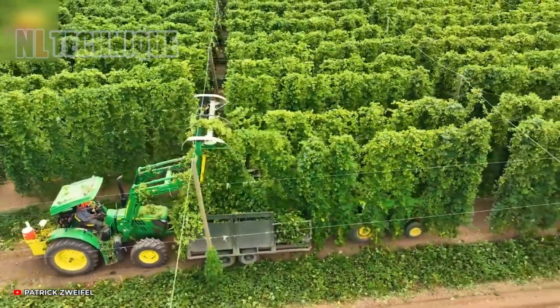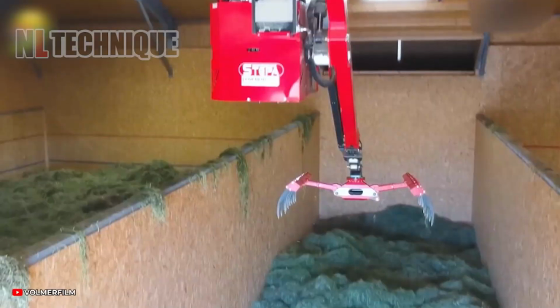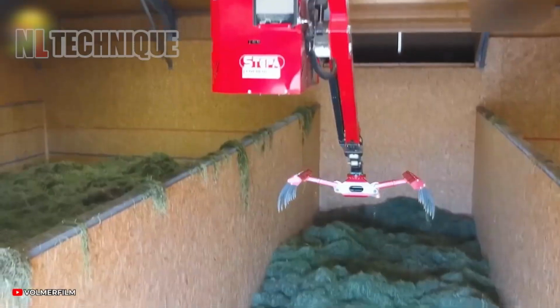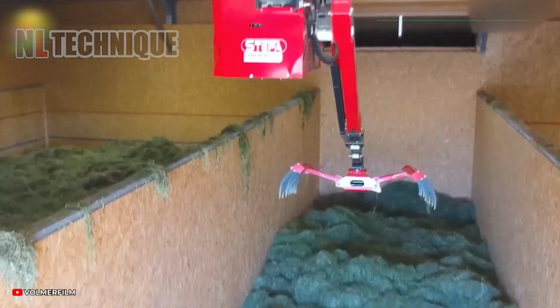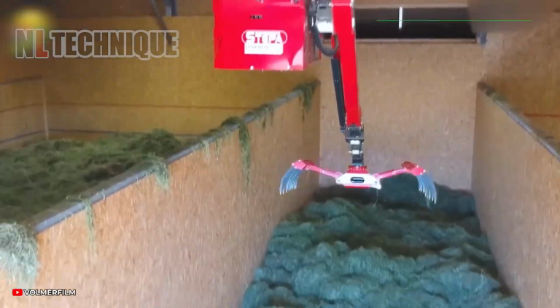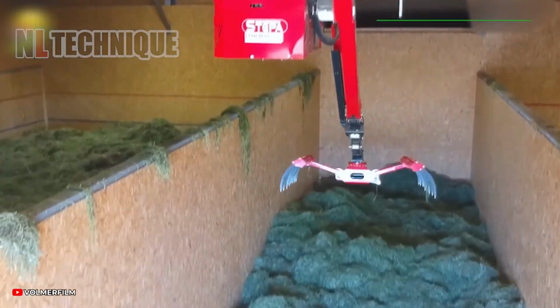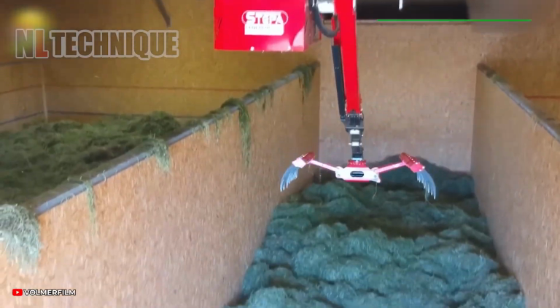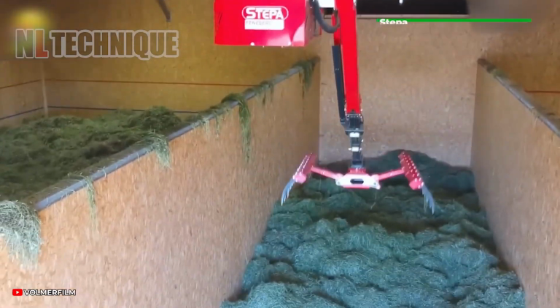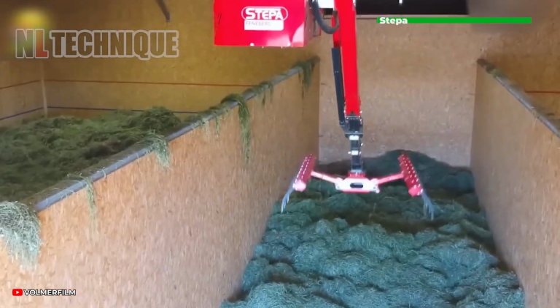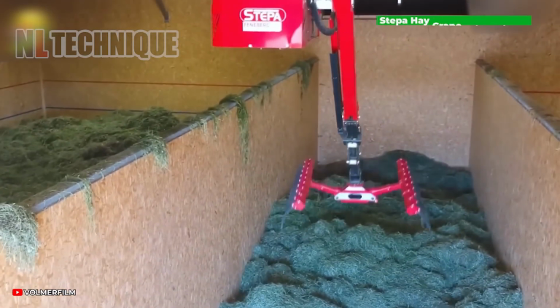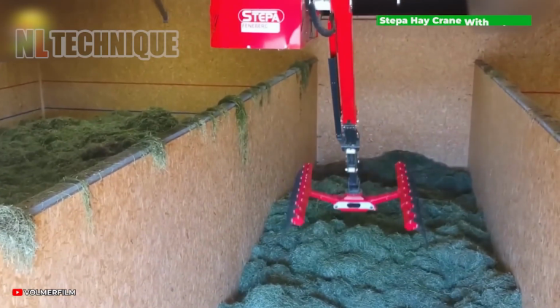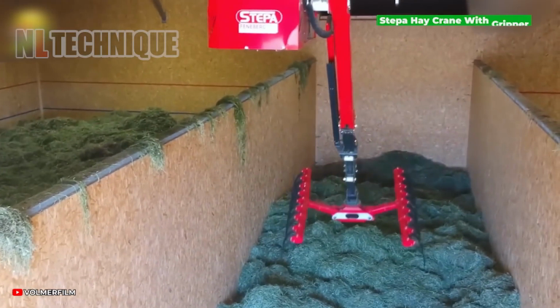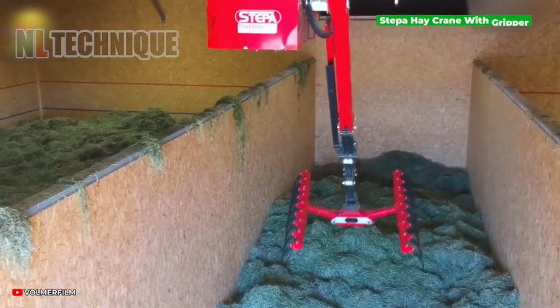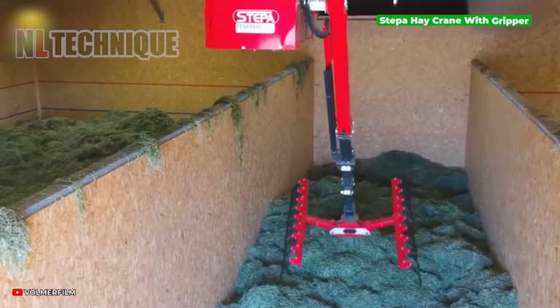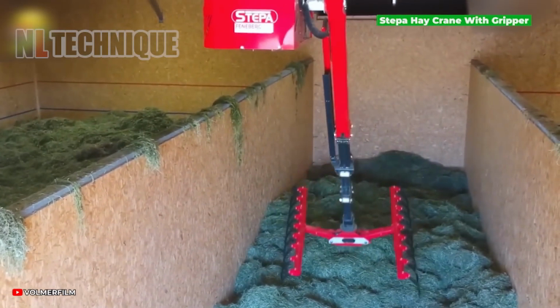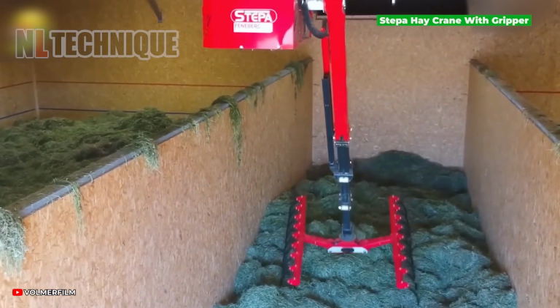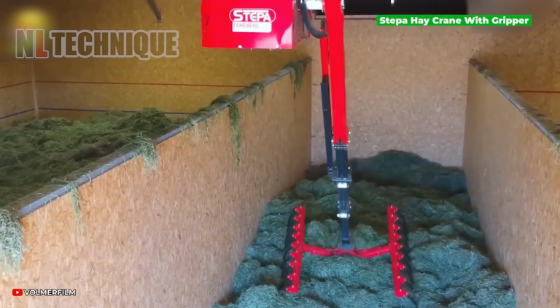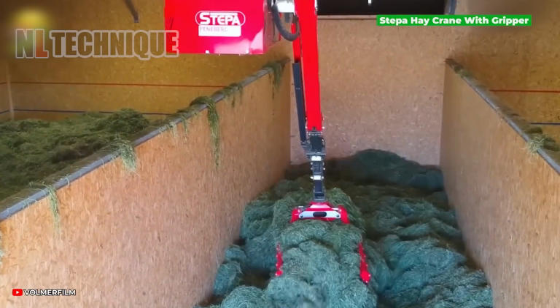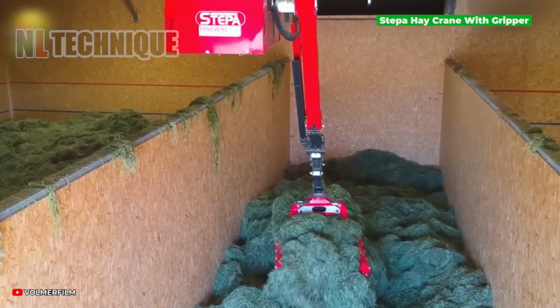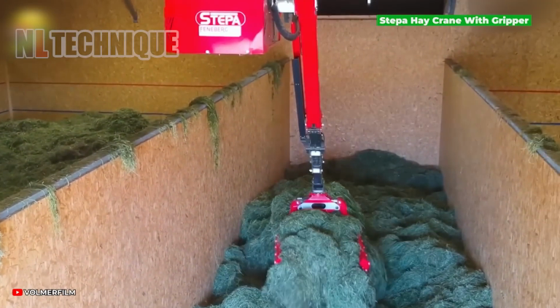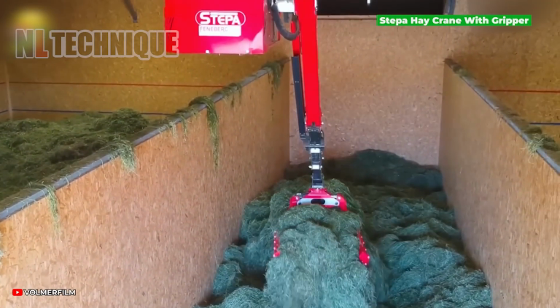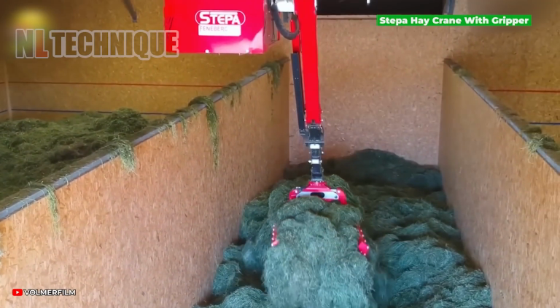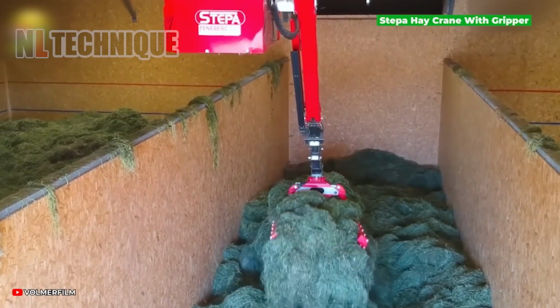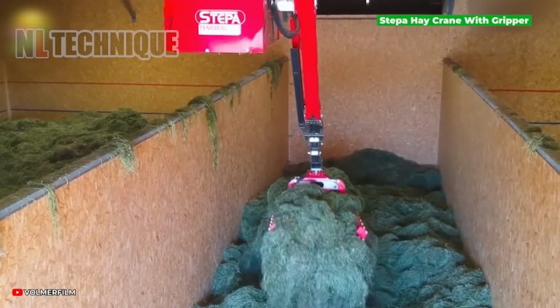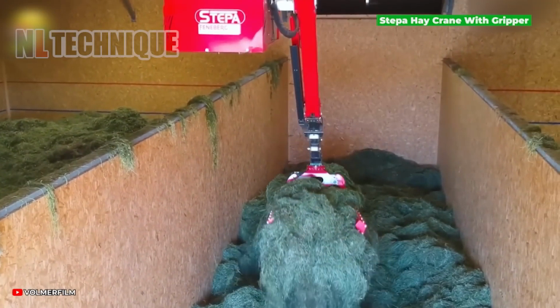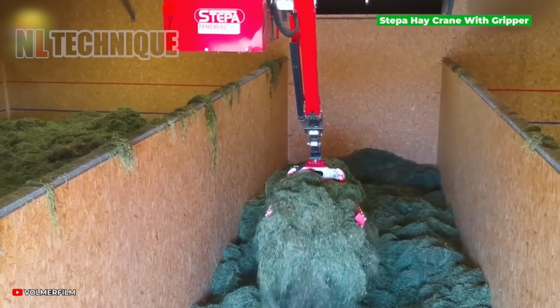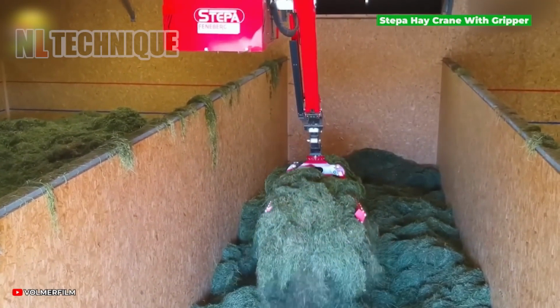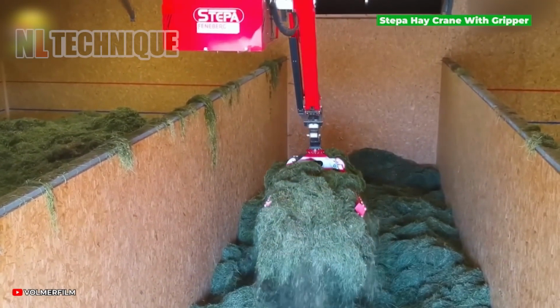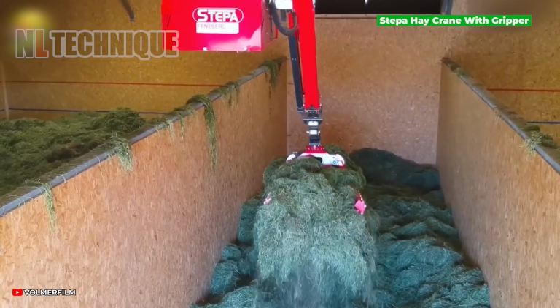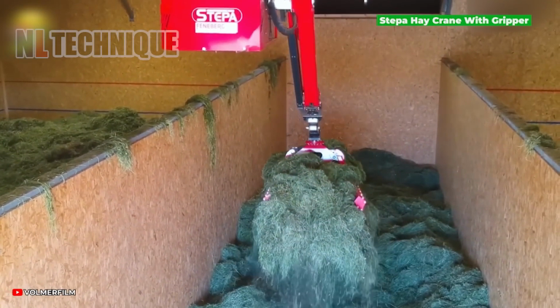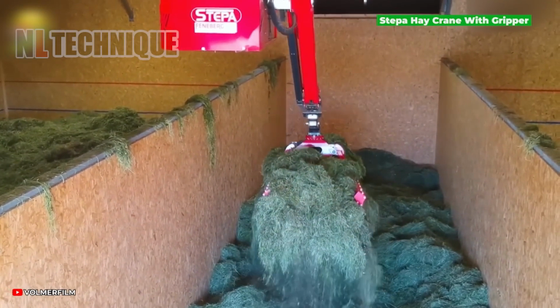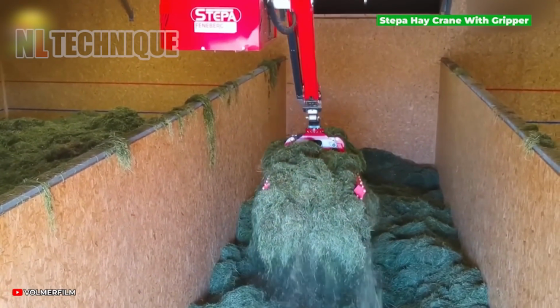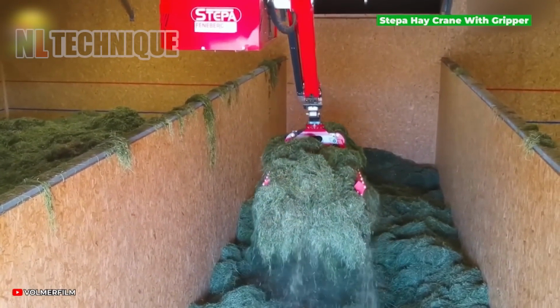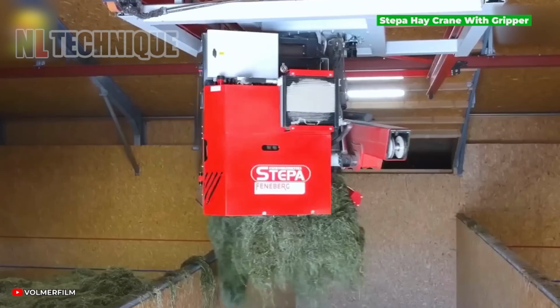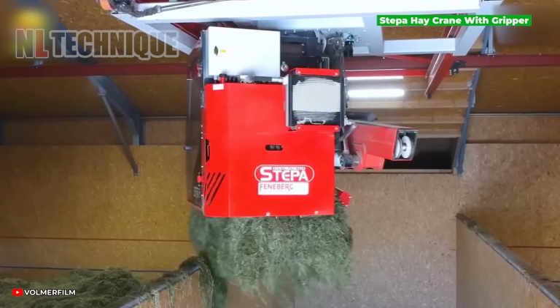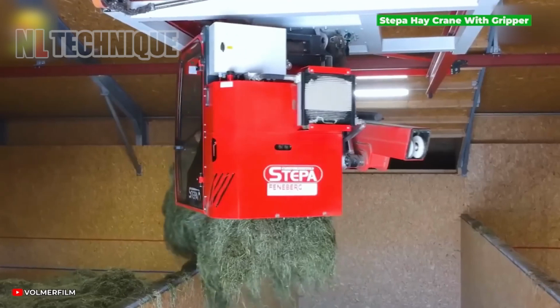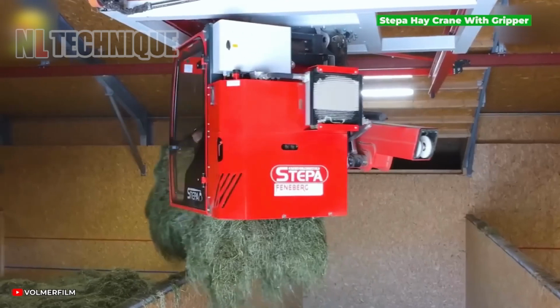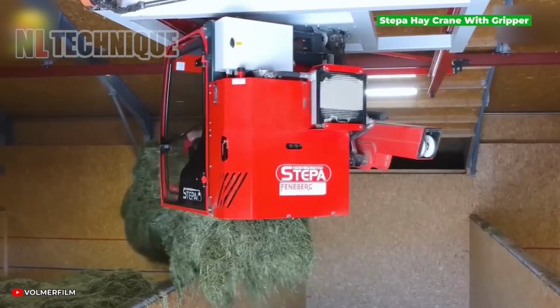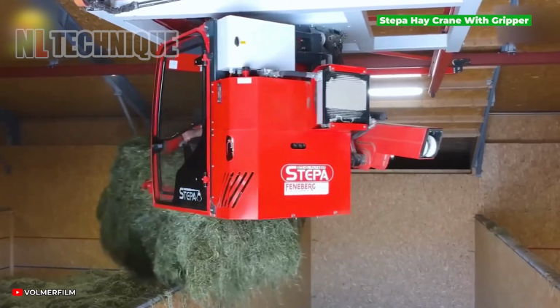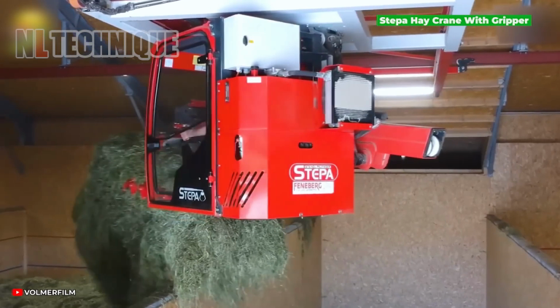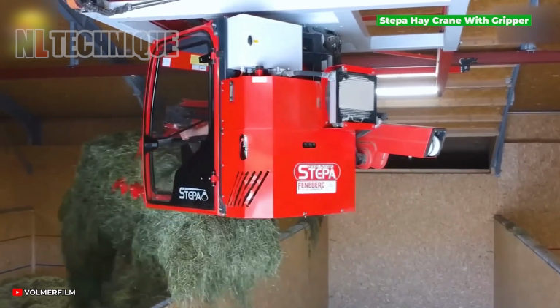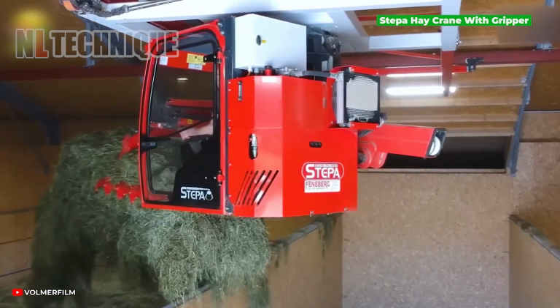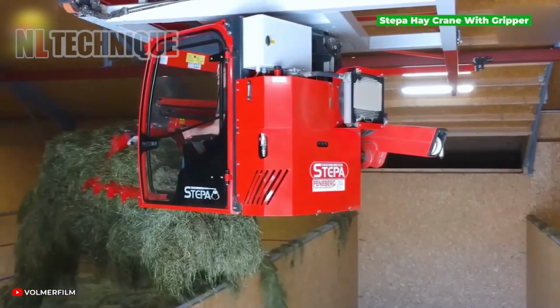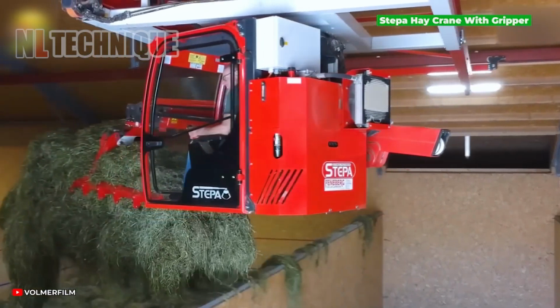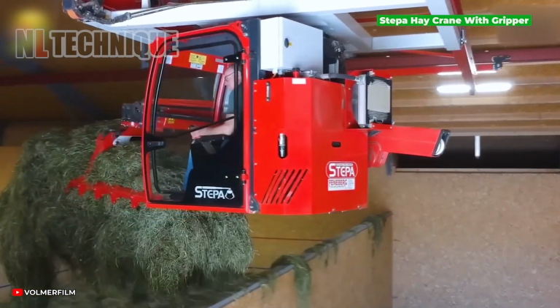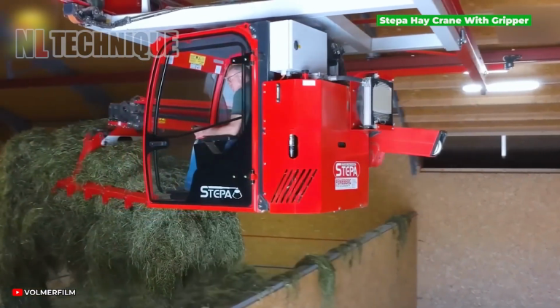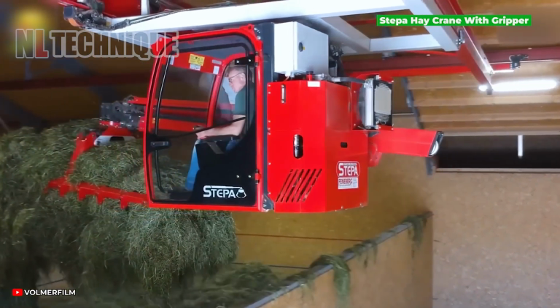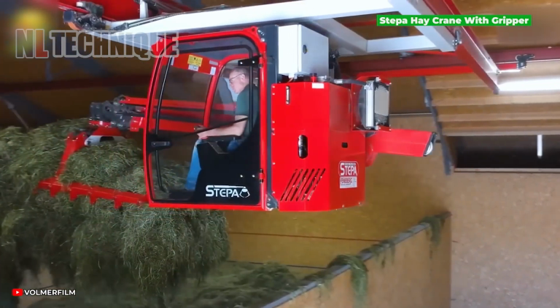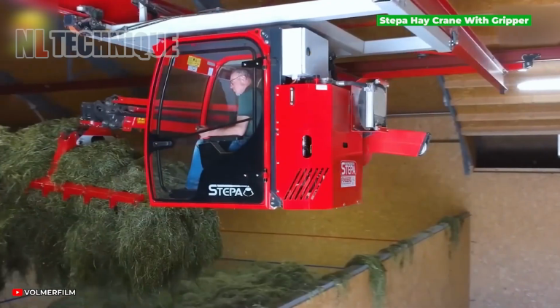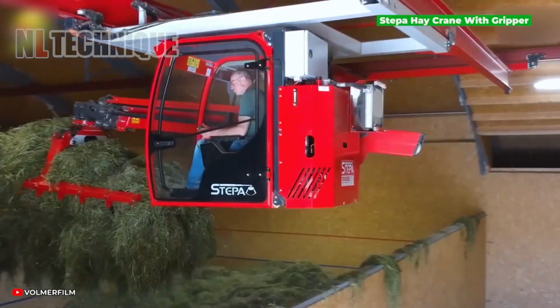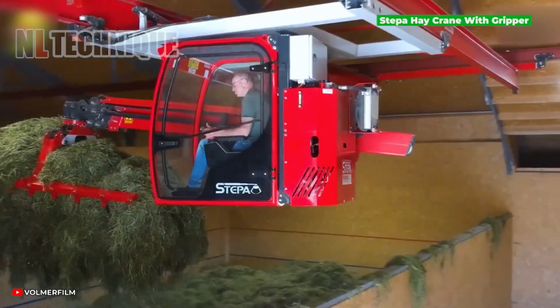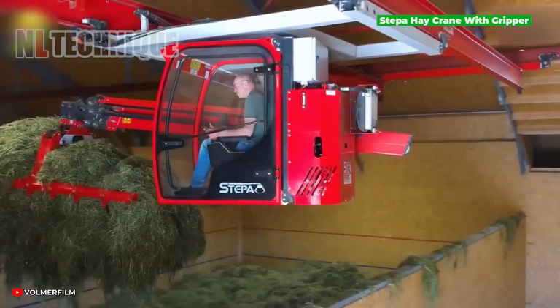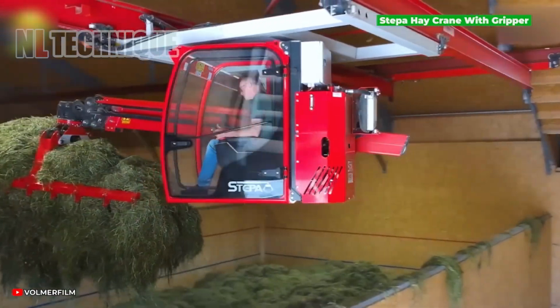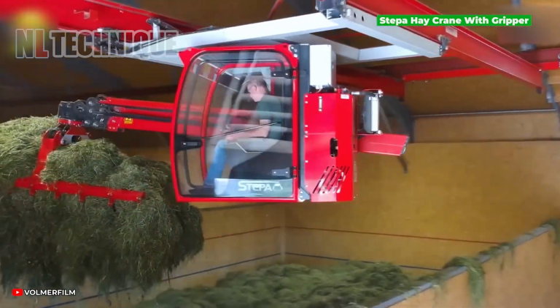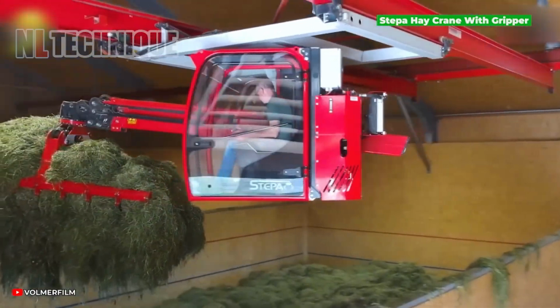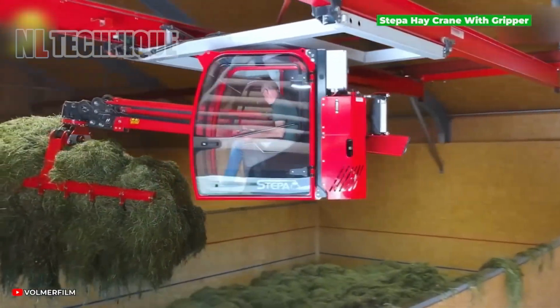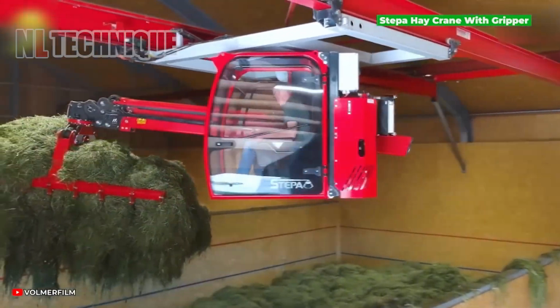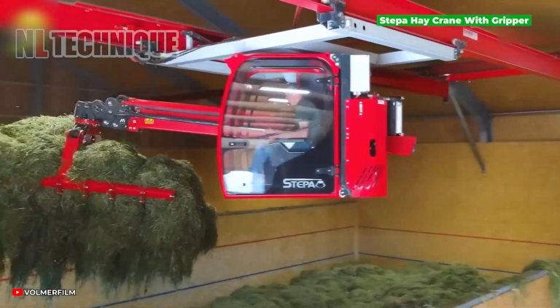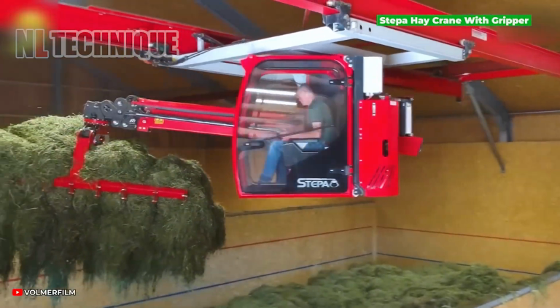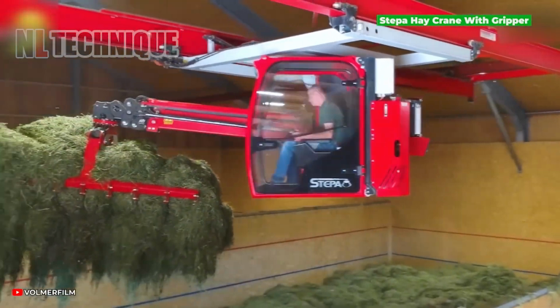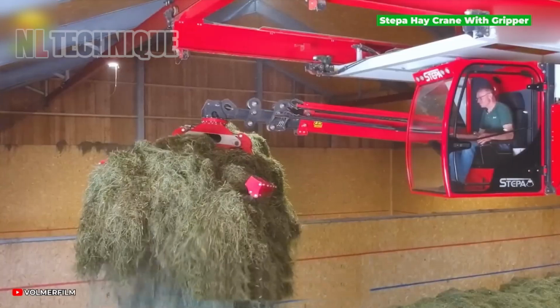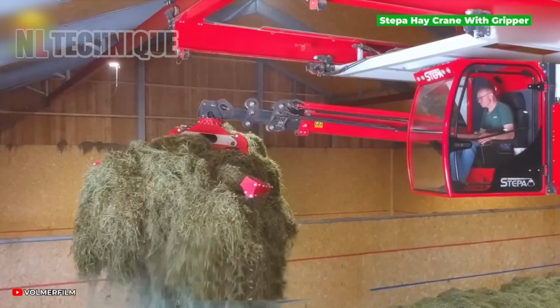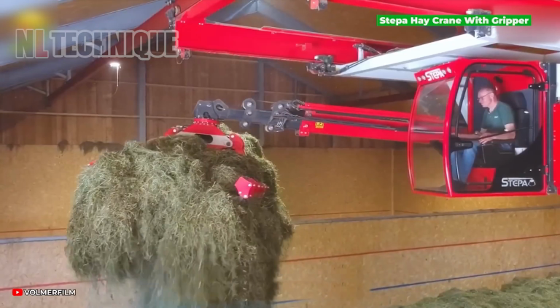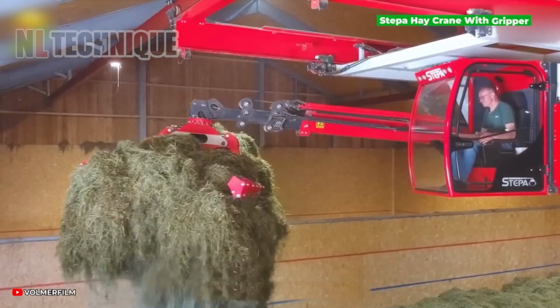To kick off the hay drying extravaganza, it's time to let the pros handle the heavy lifting with their crane ballet.